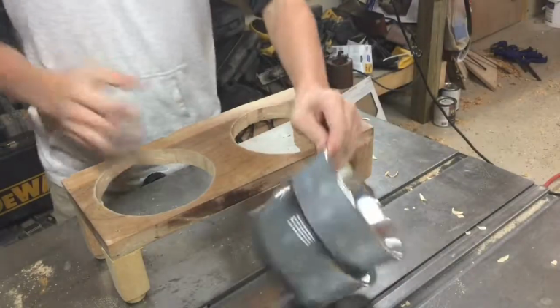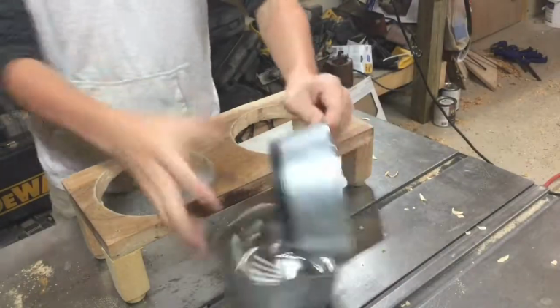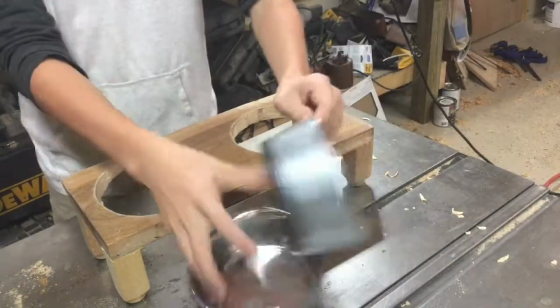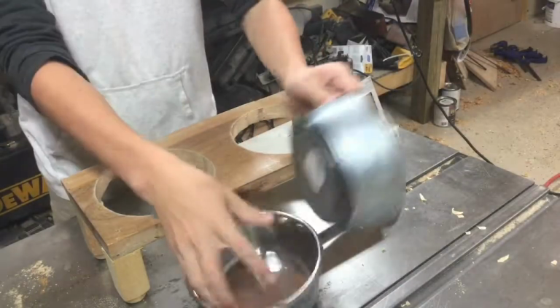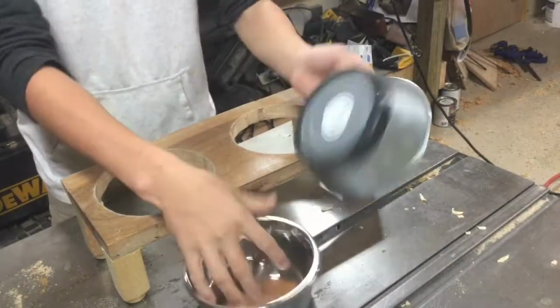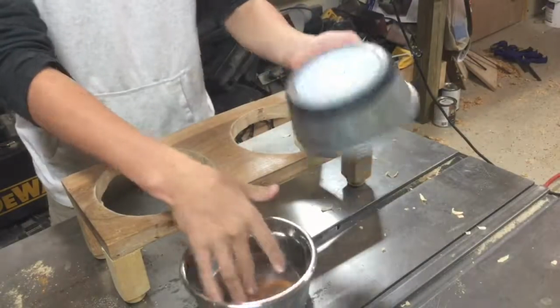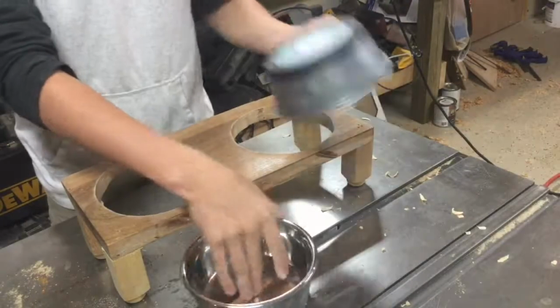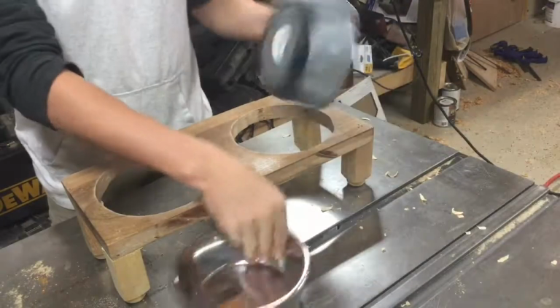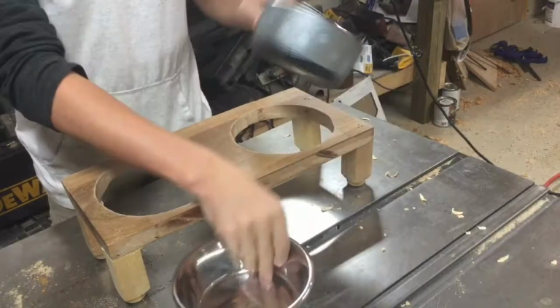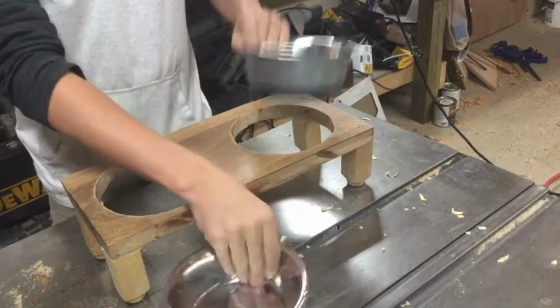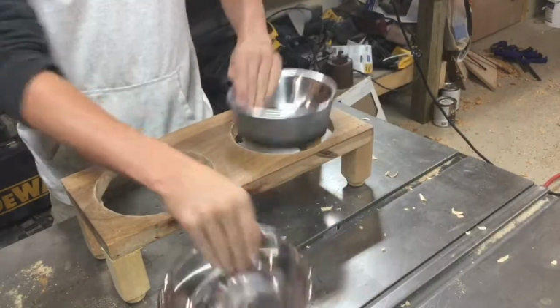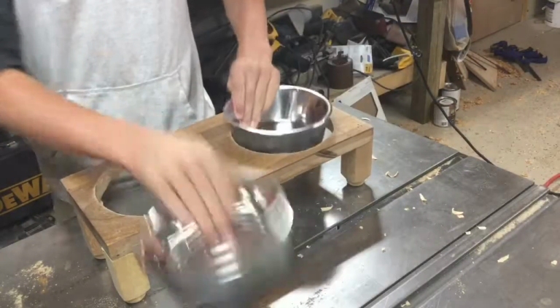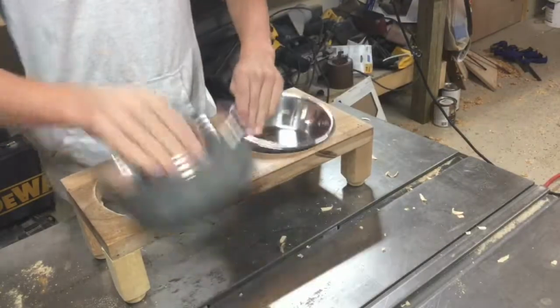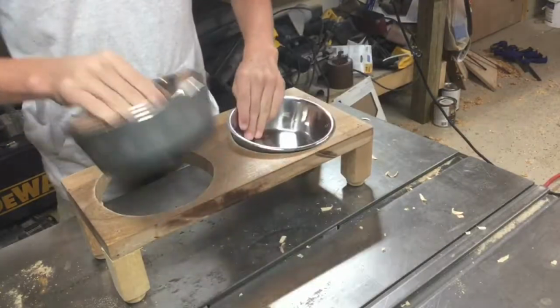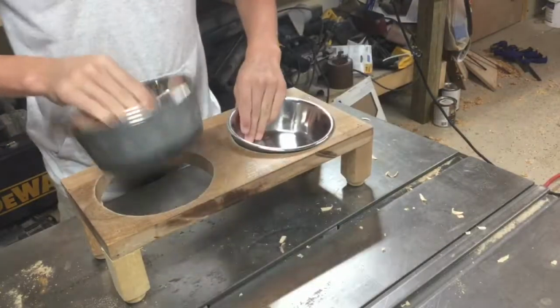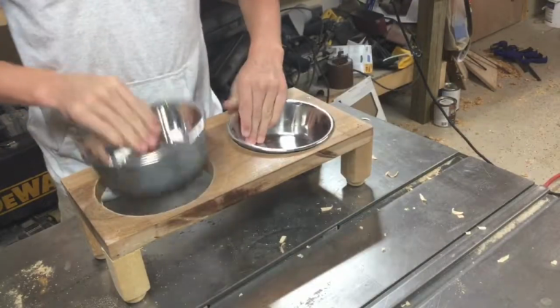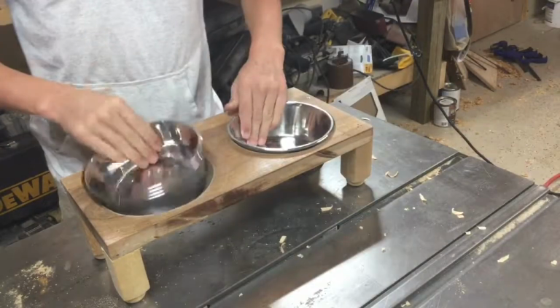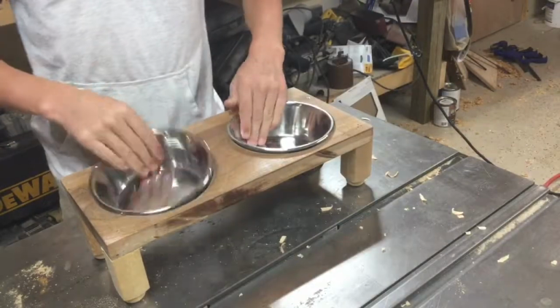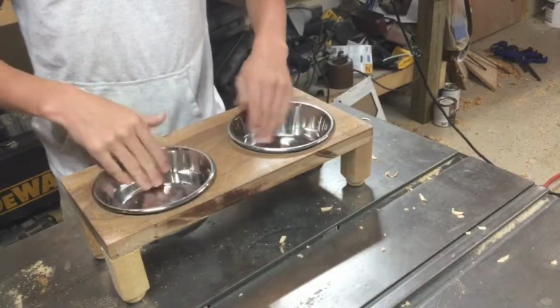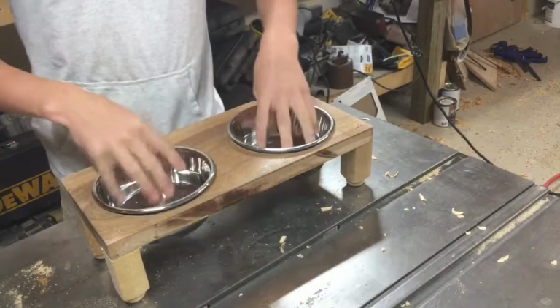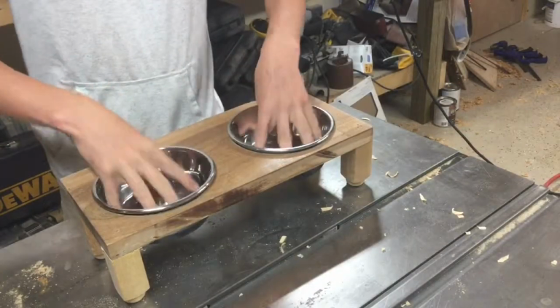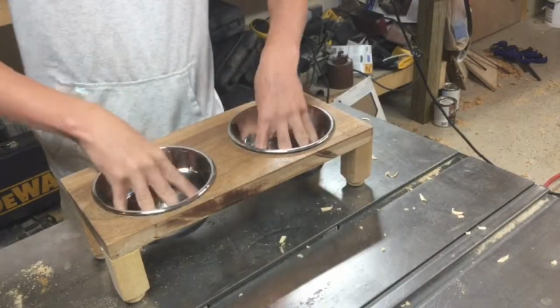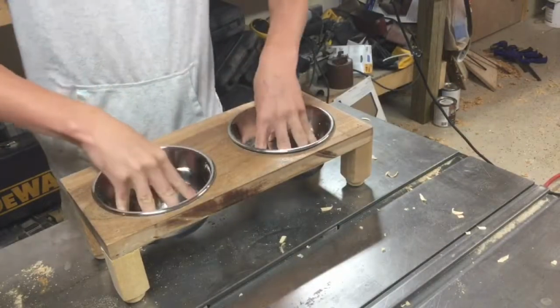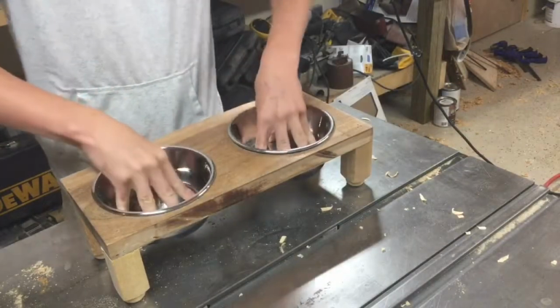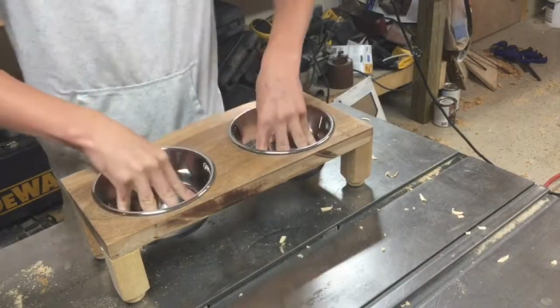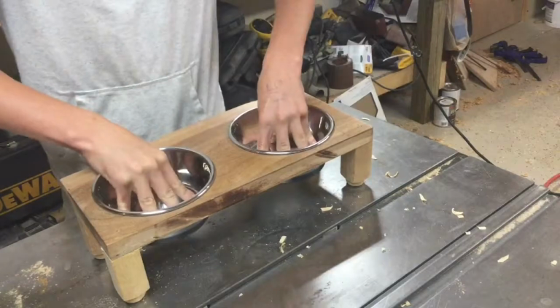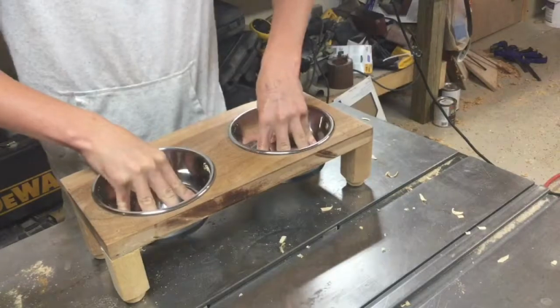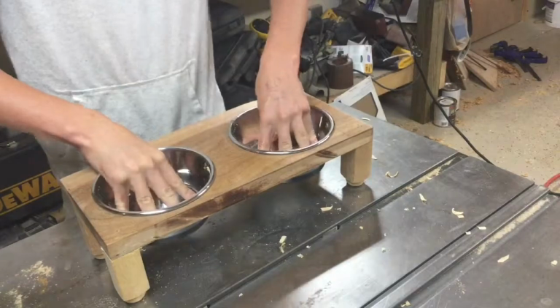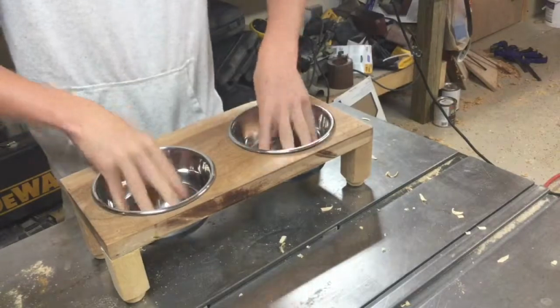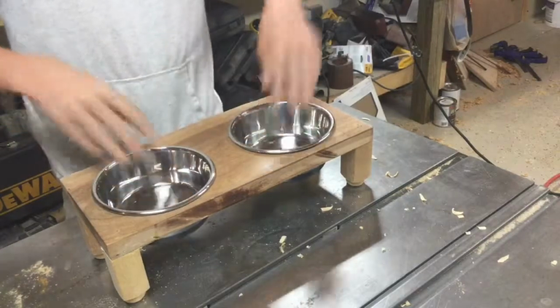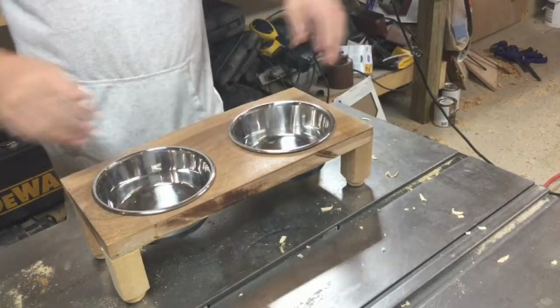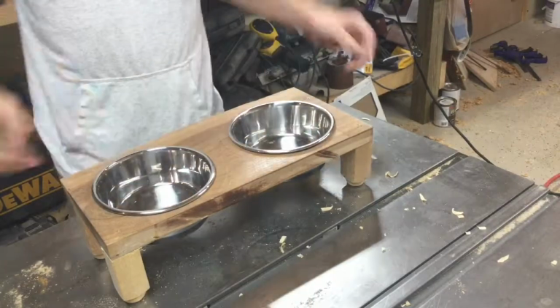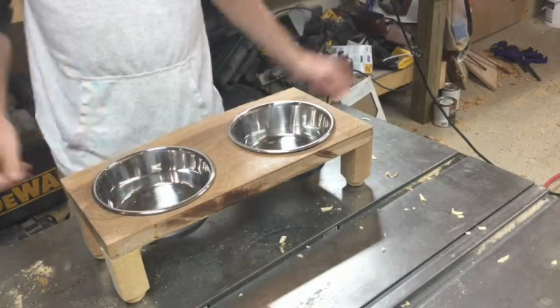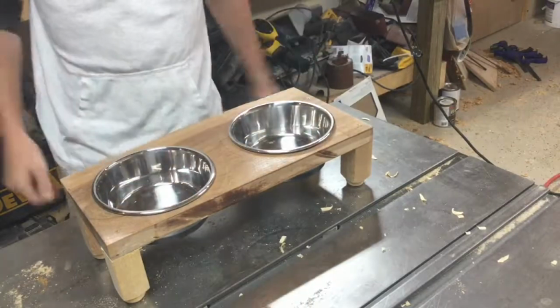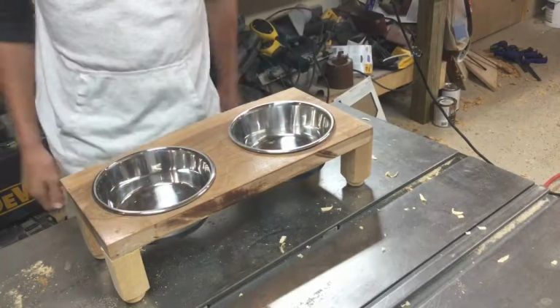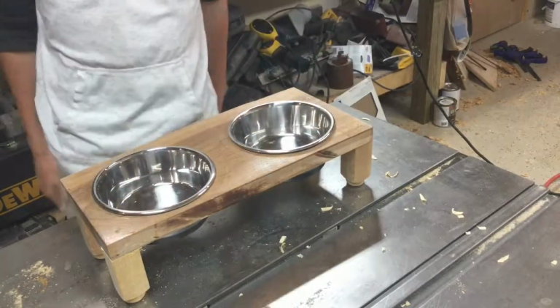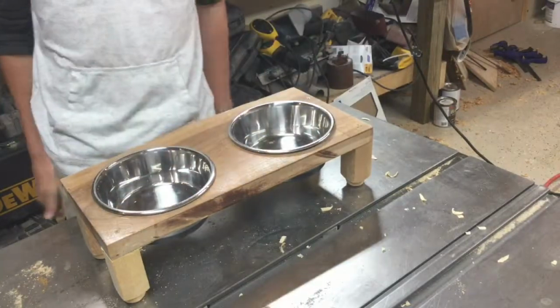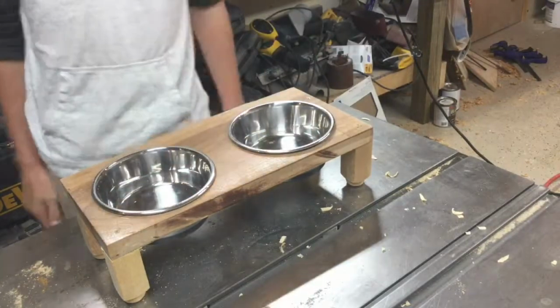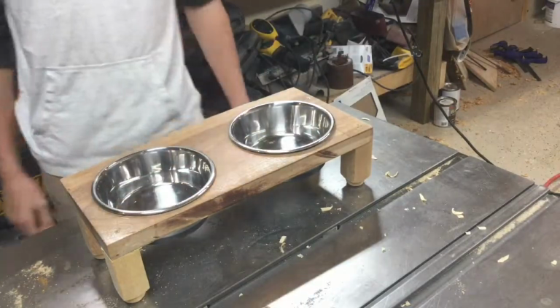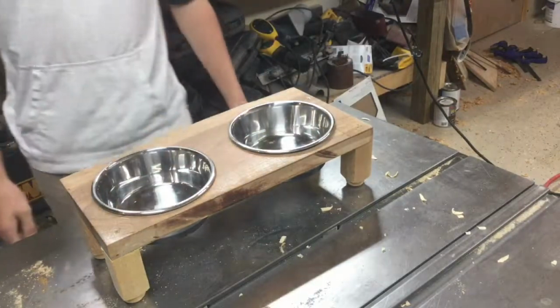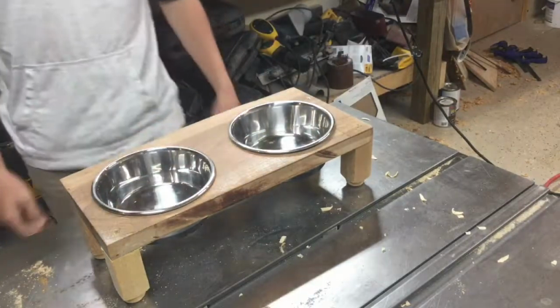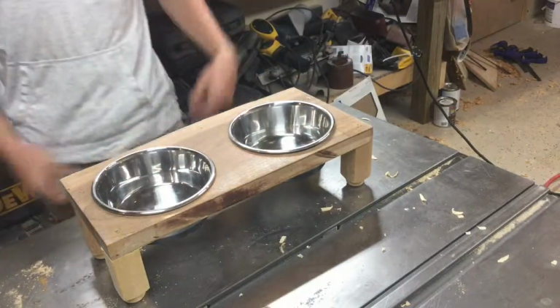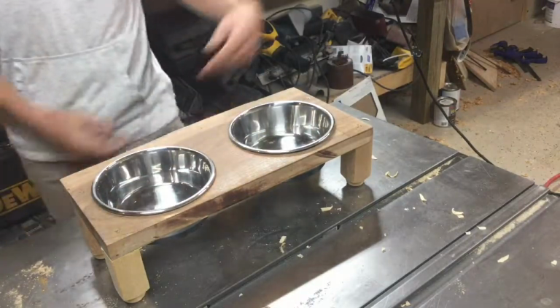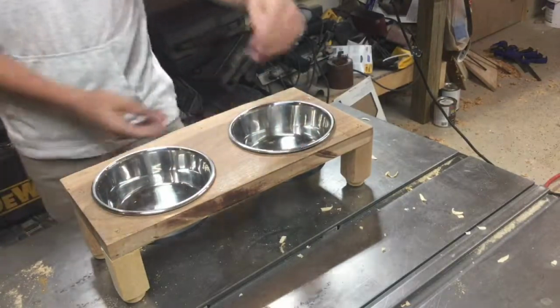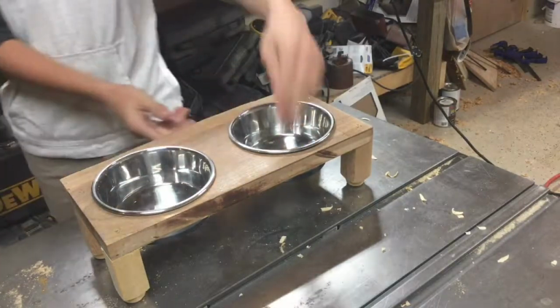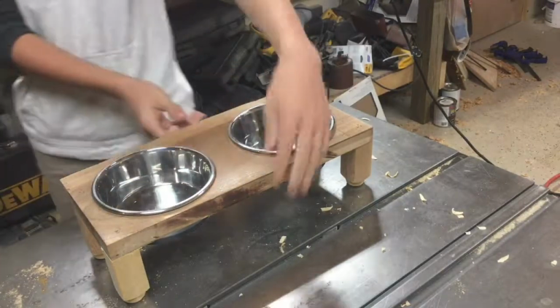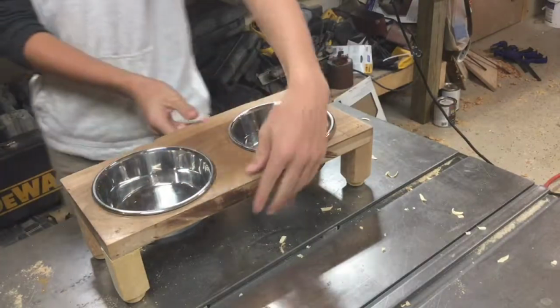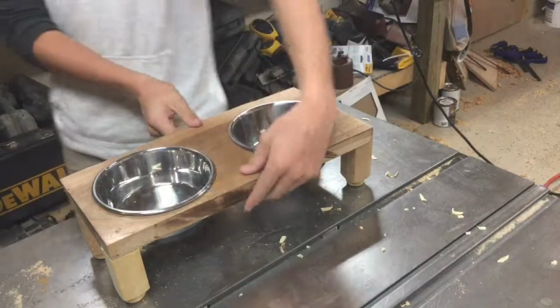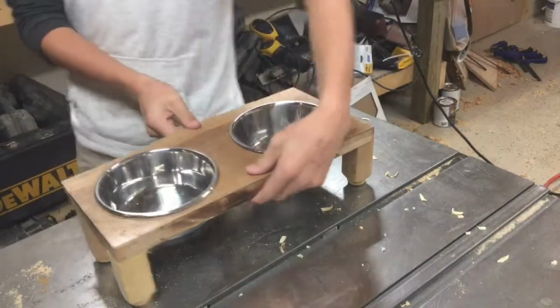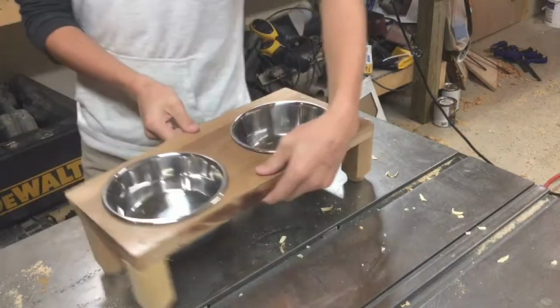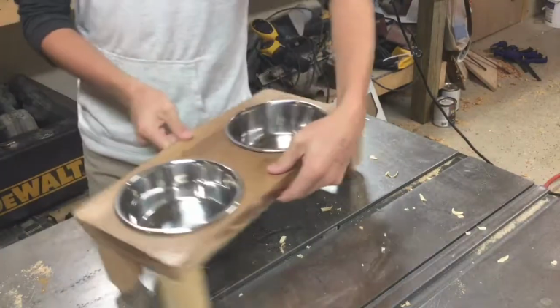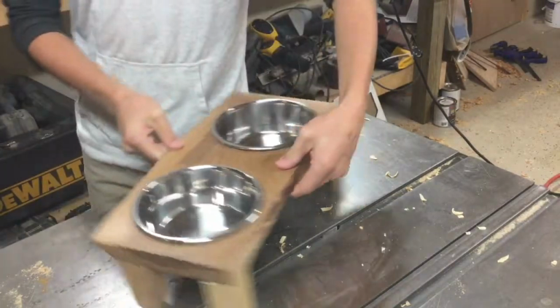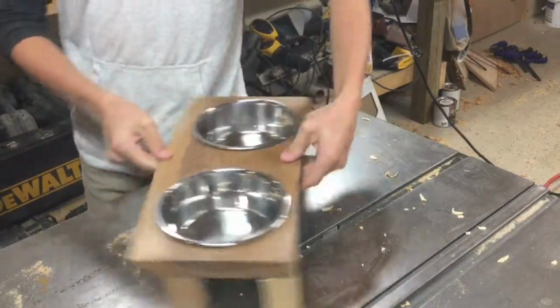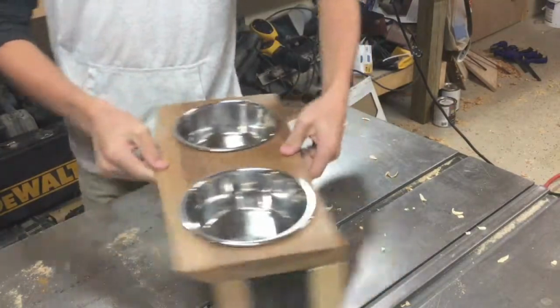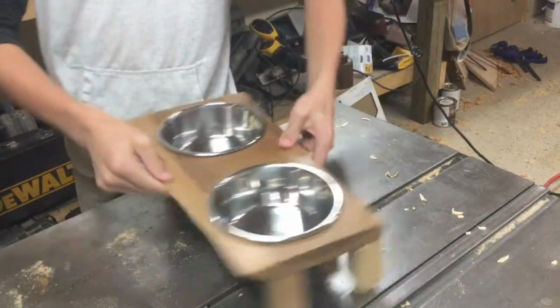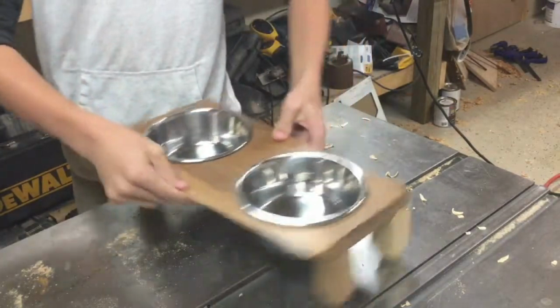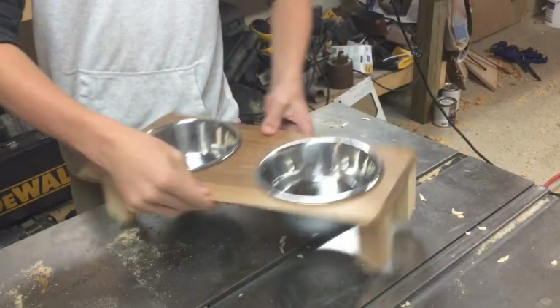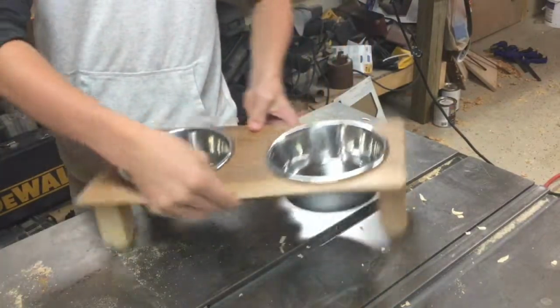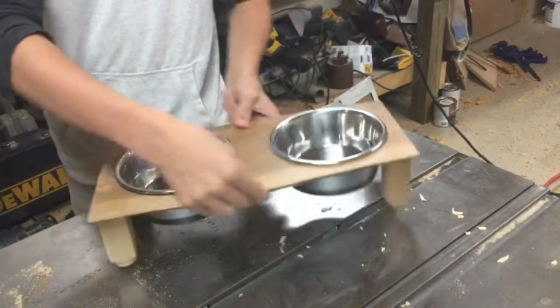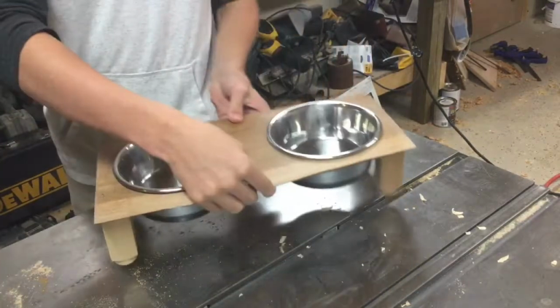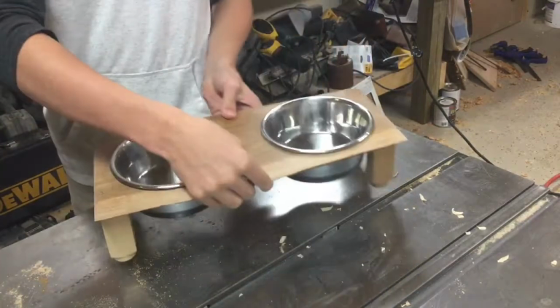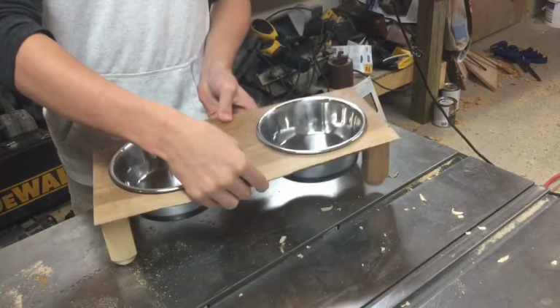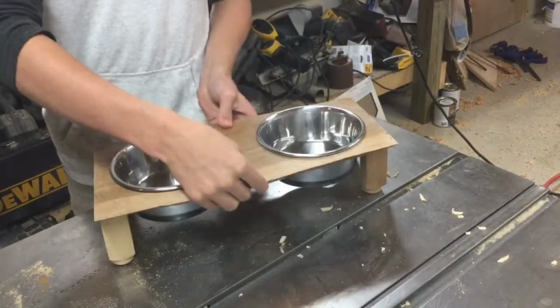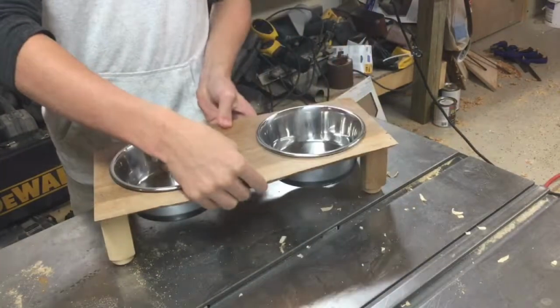Once you have done that just take the bowls and put them in the holder and you are done. Now let's see if it works.